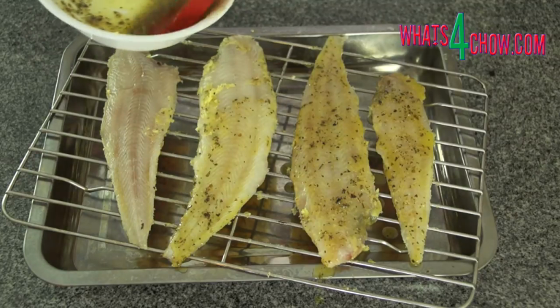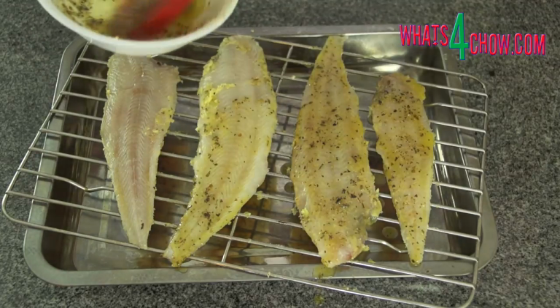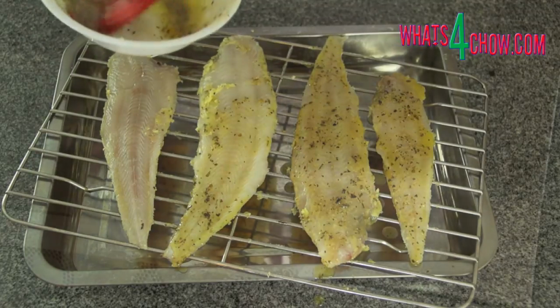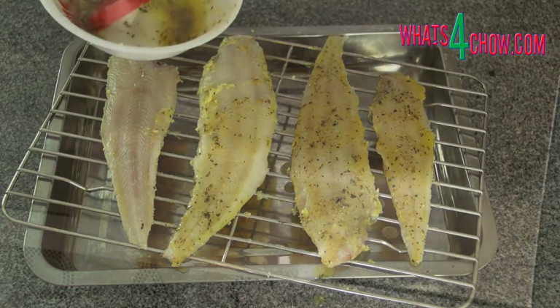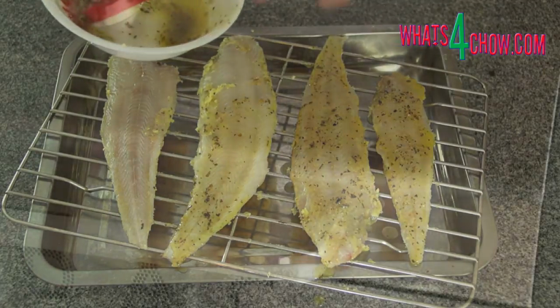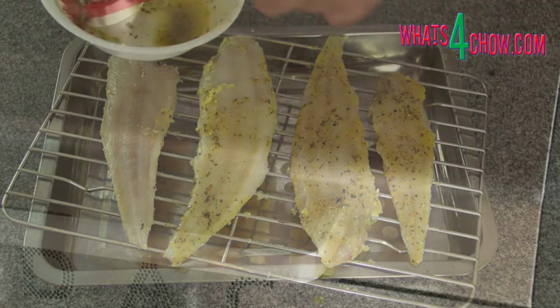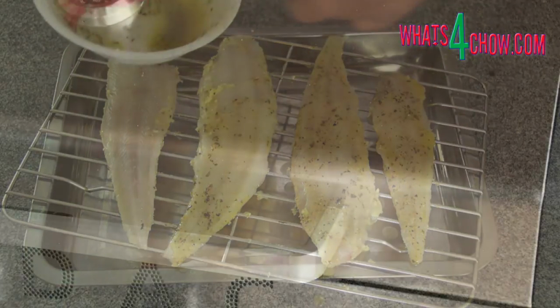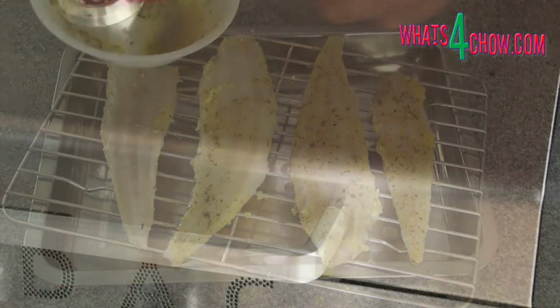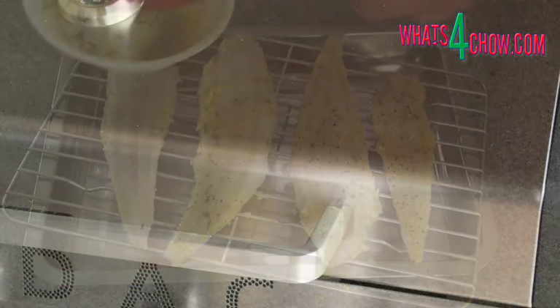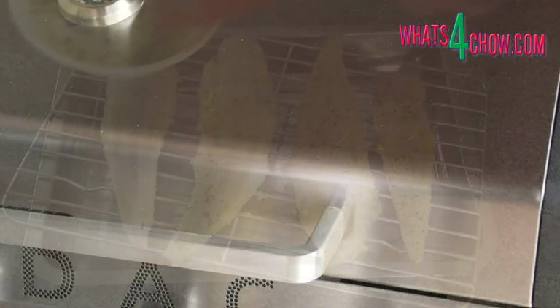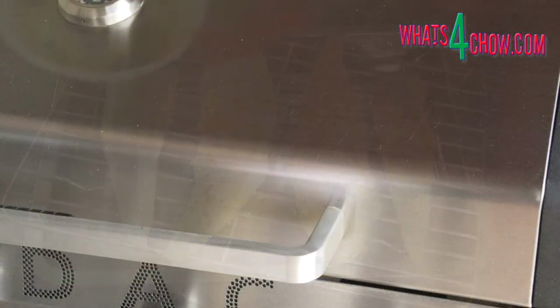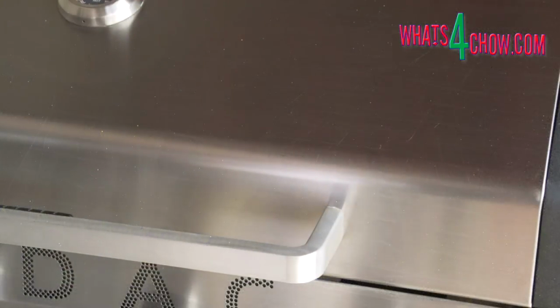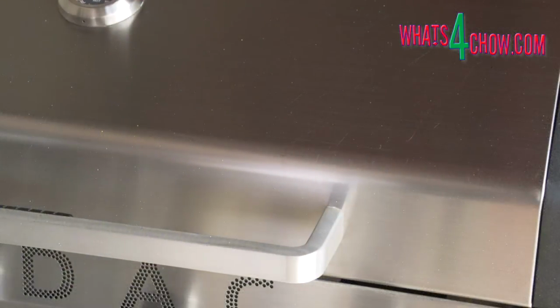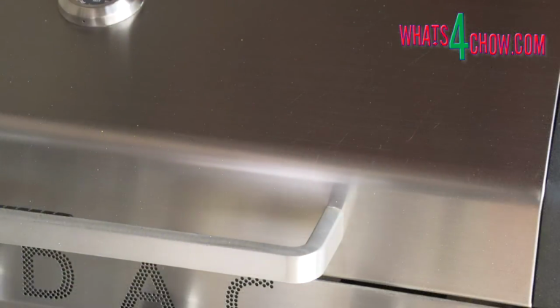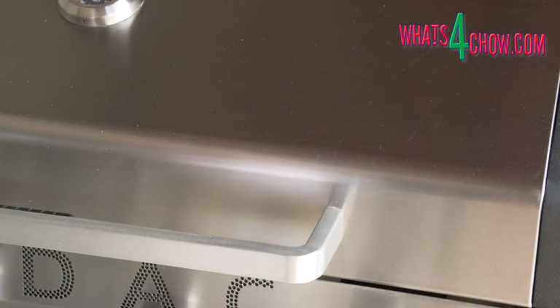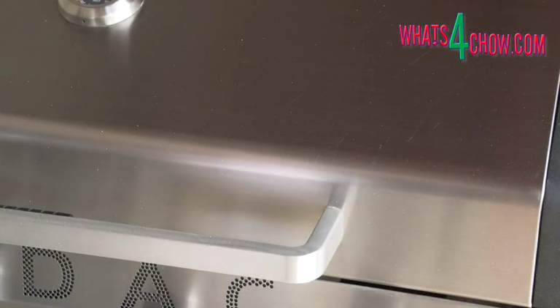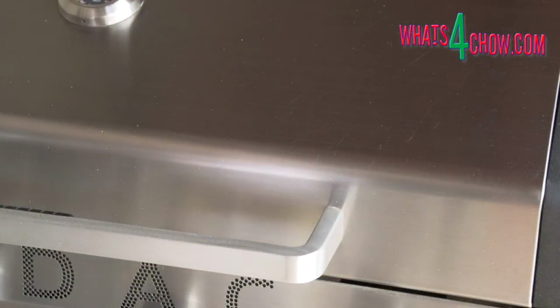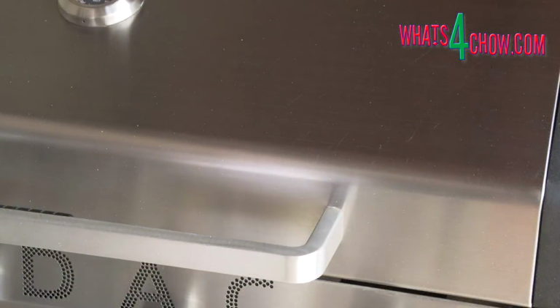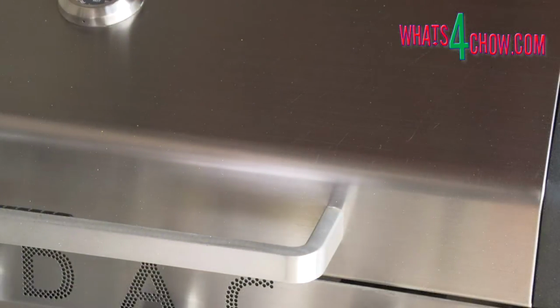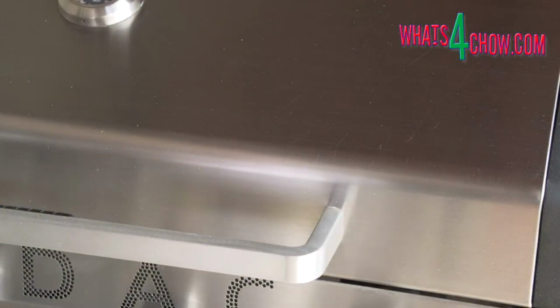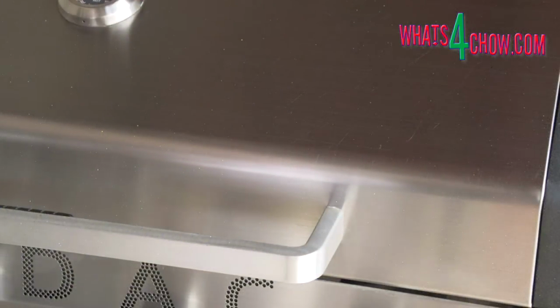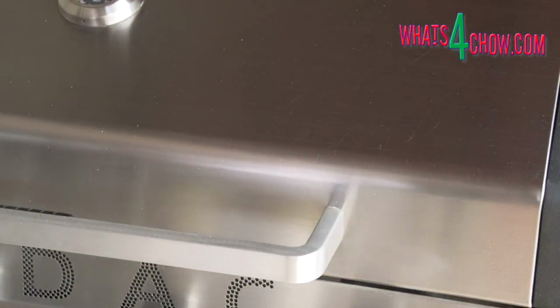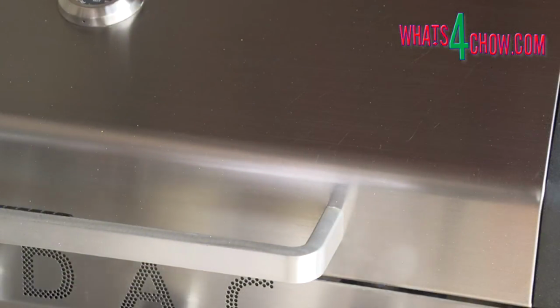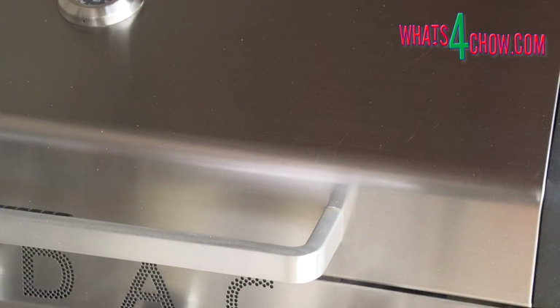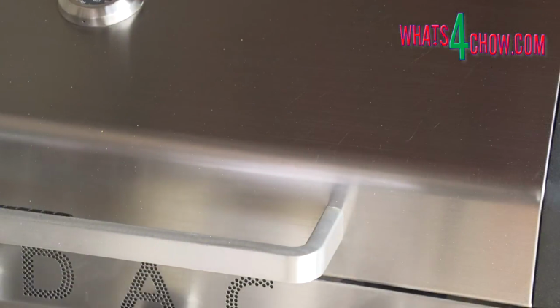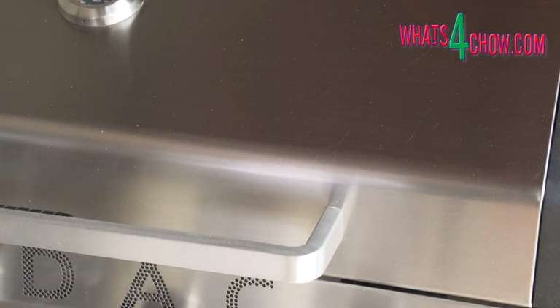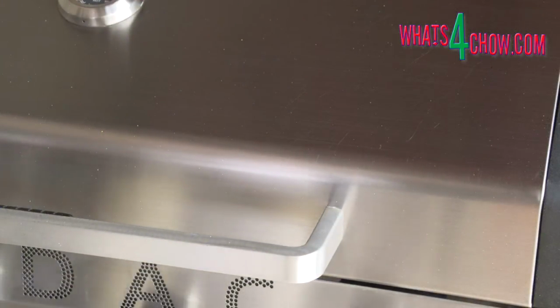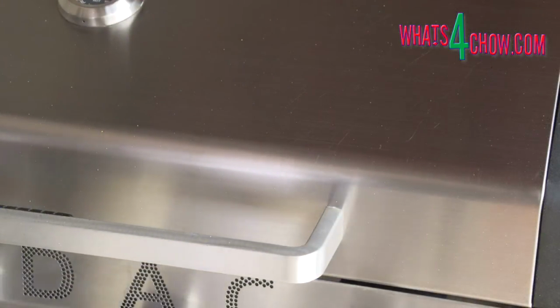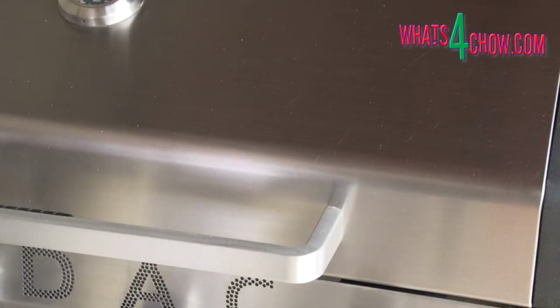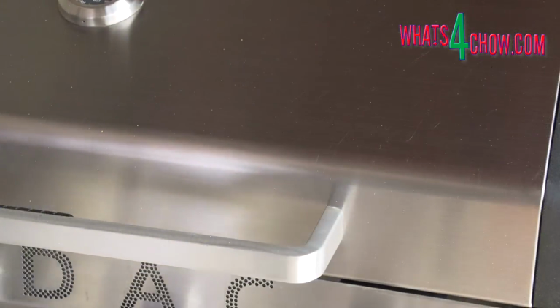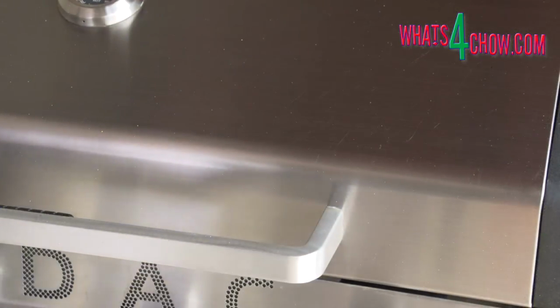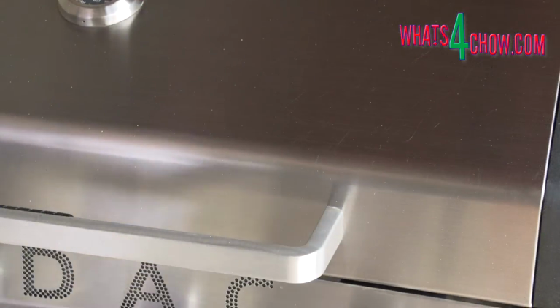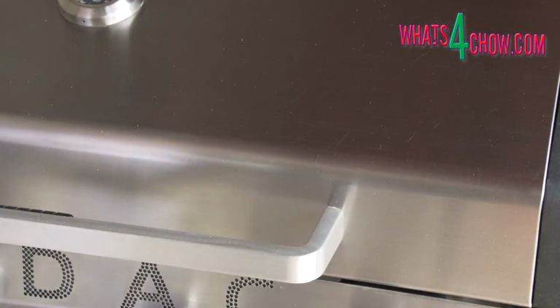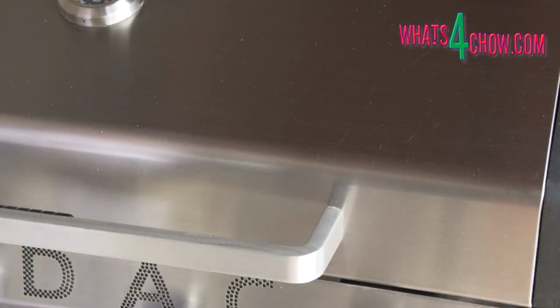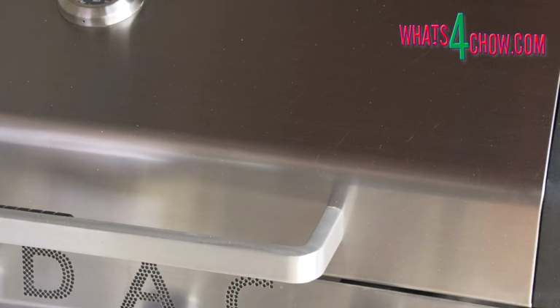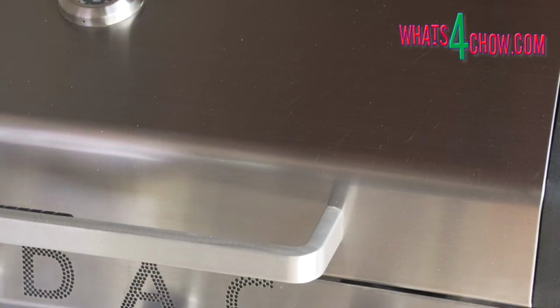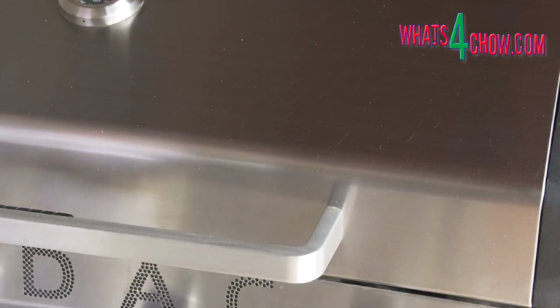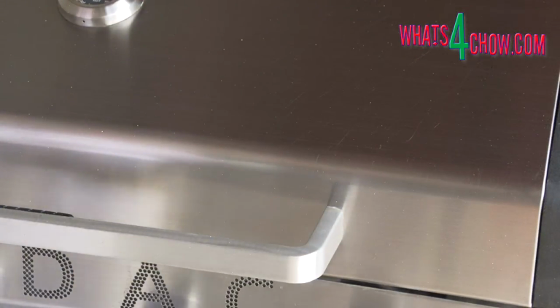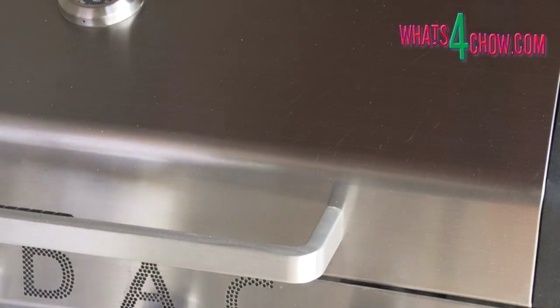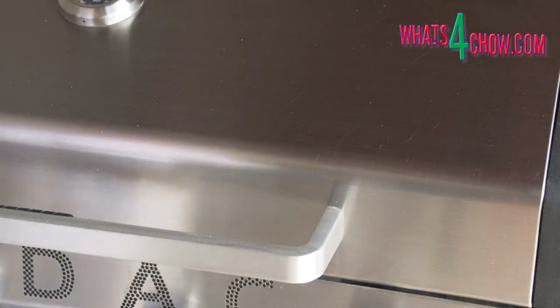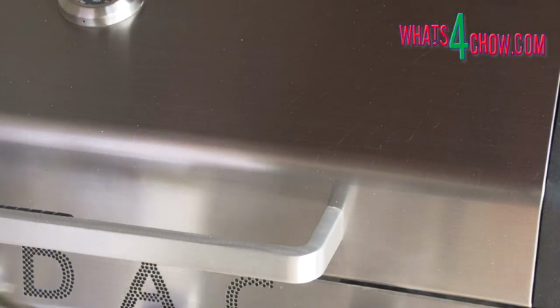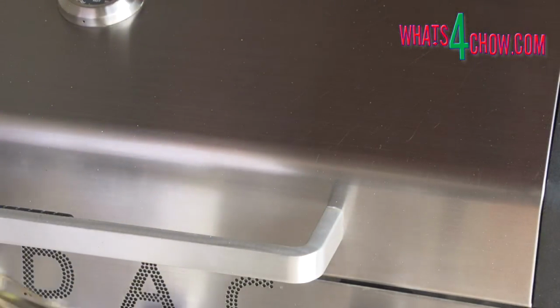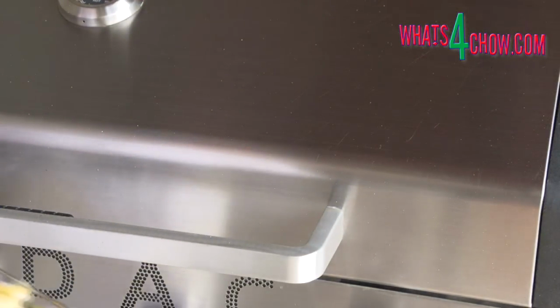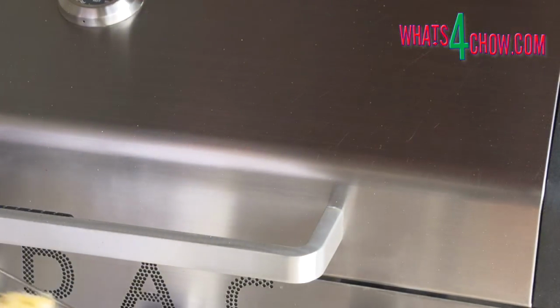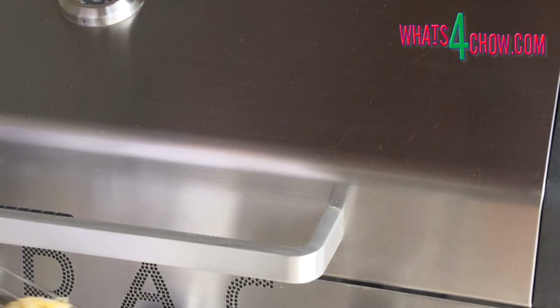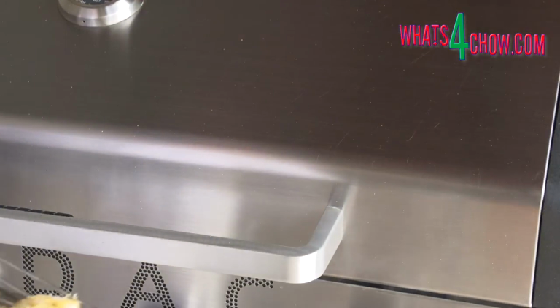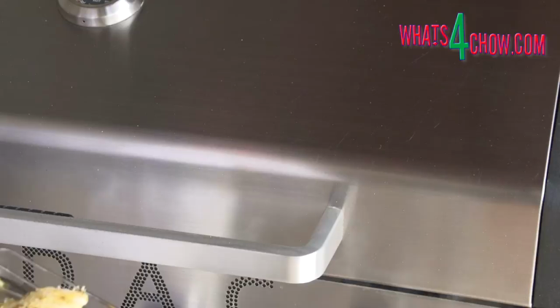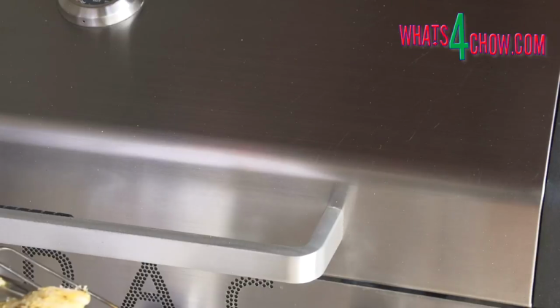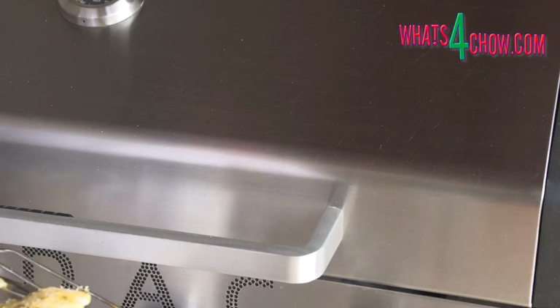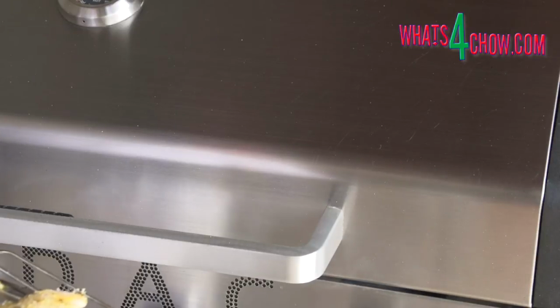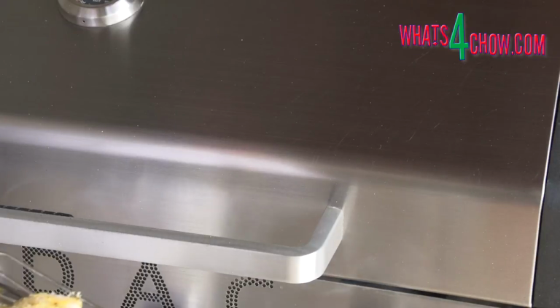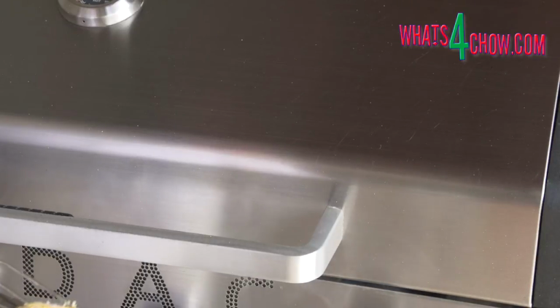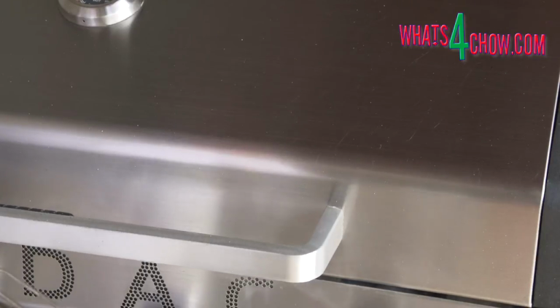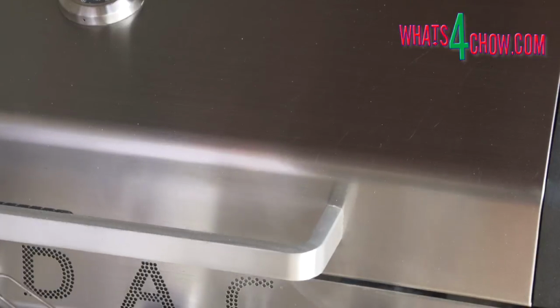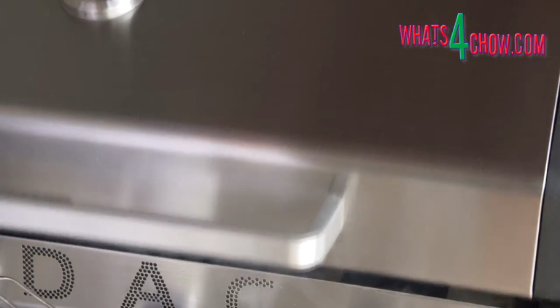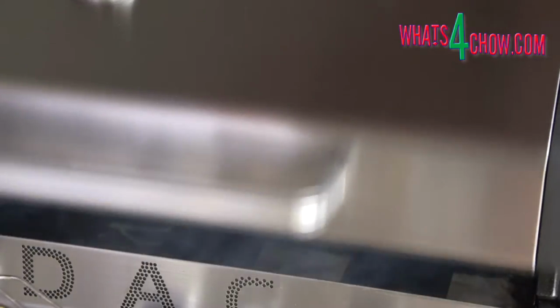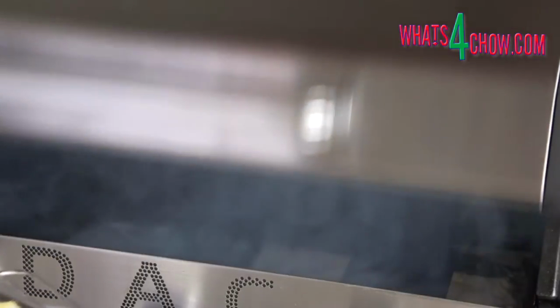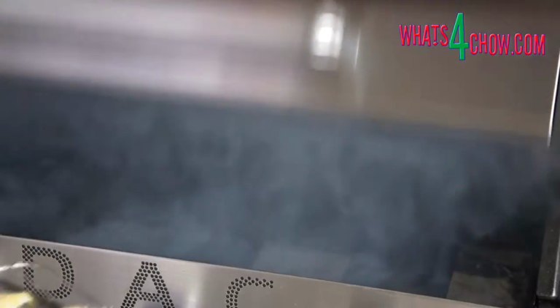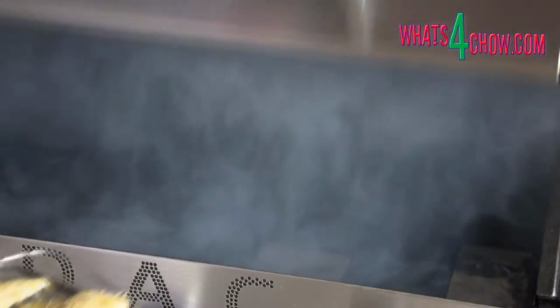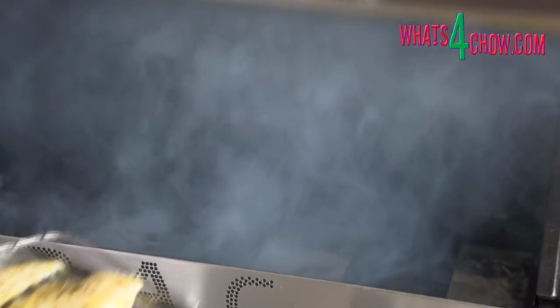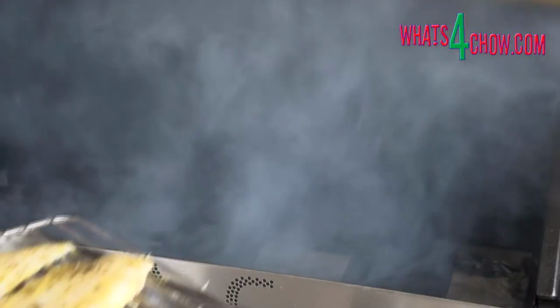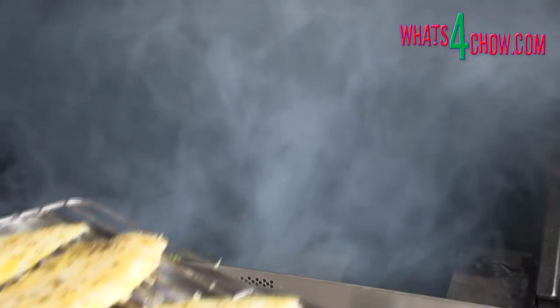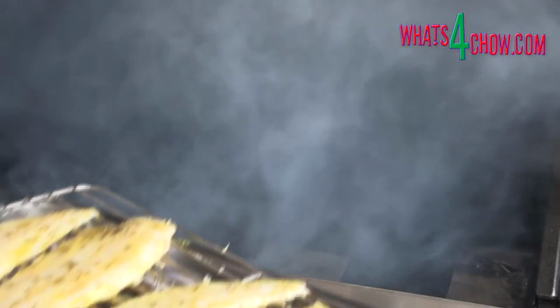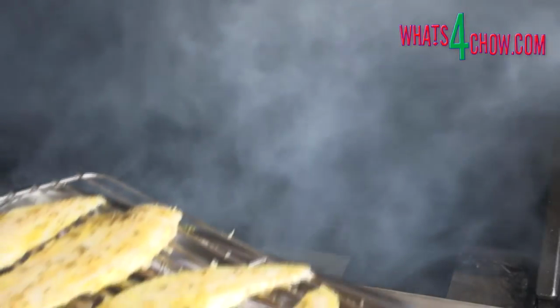Fire up your cold smoke generator and place the fish in the BBQ. Allow this to smoke for 45 minutes.